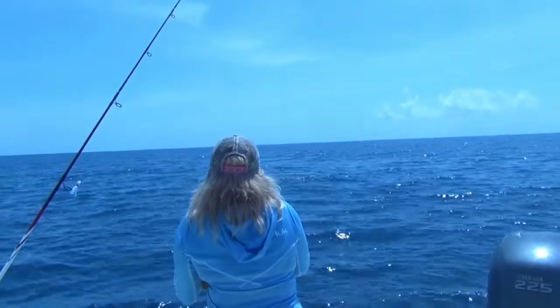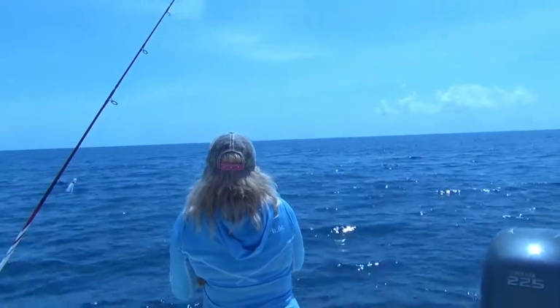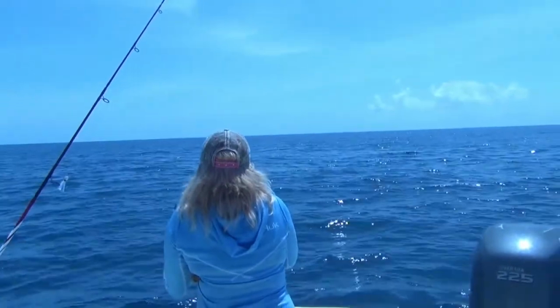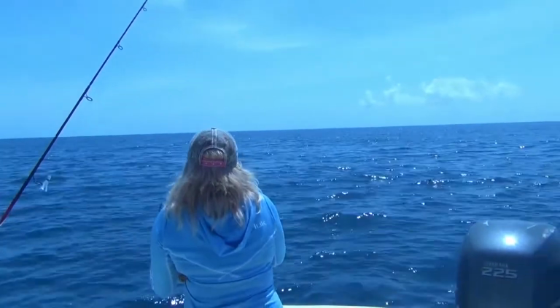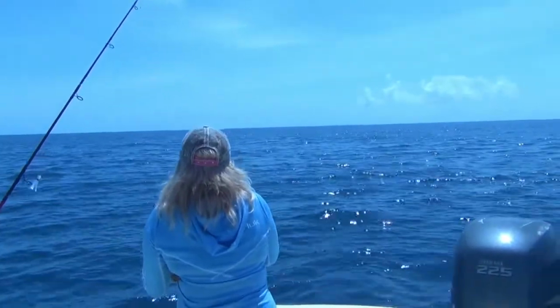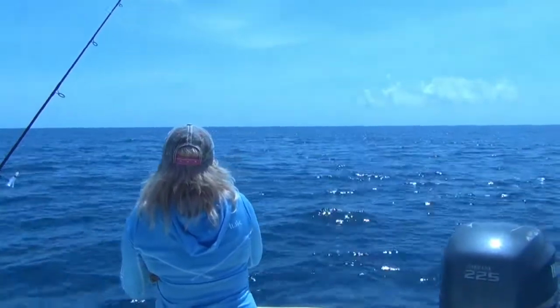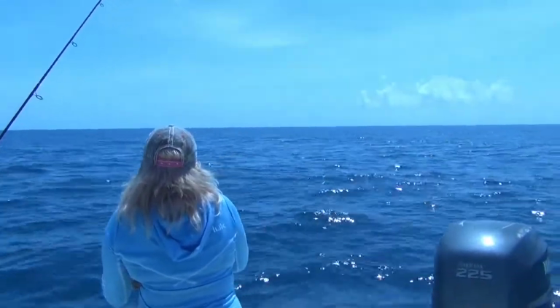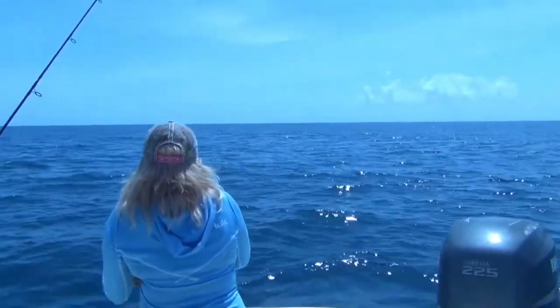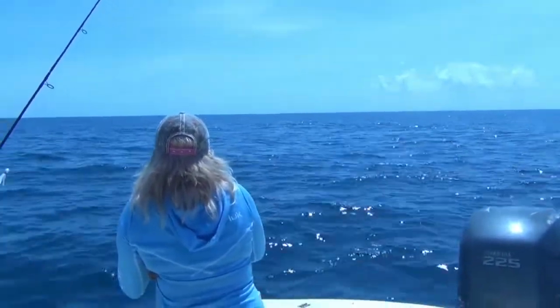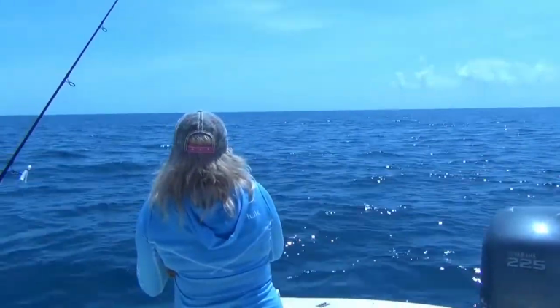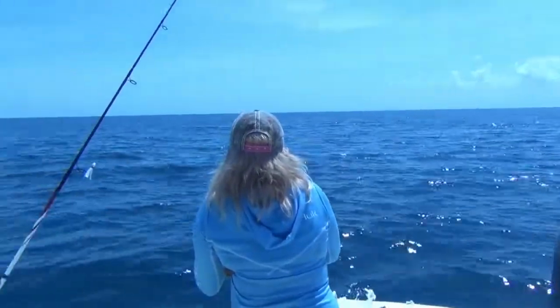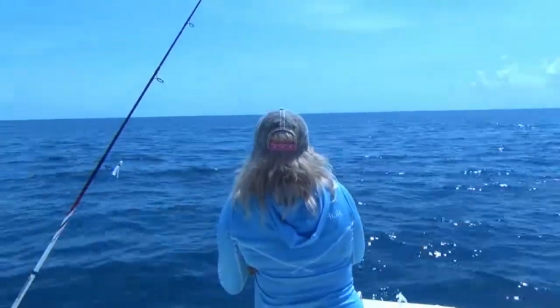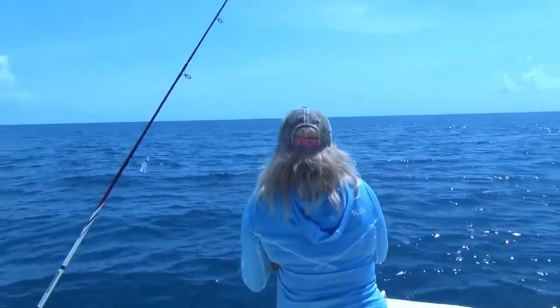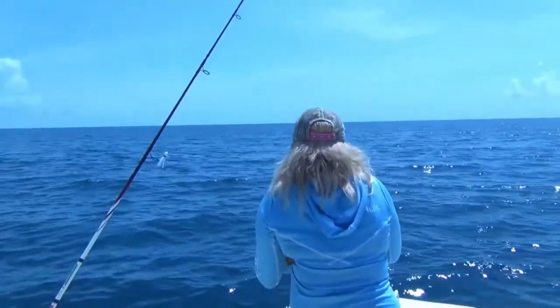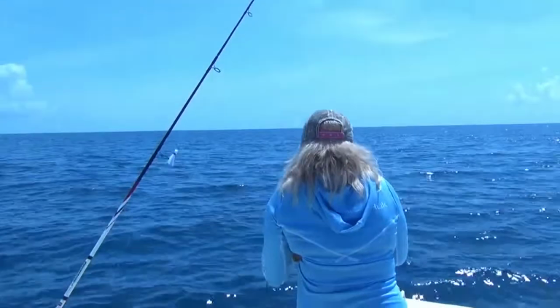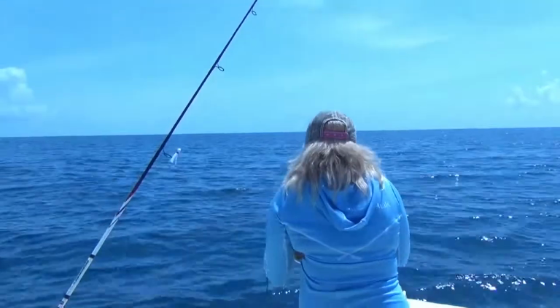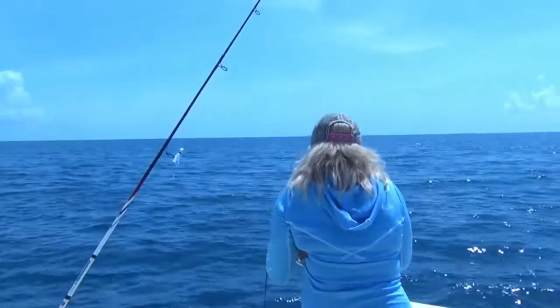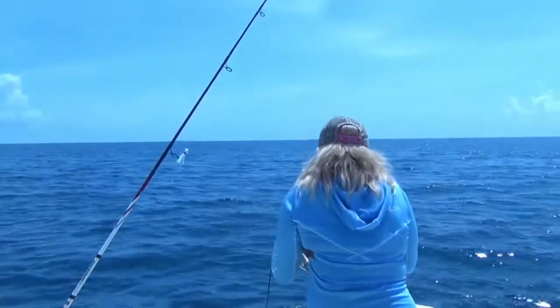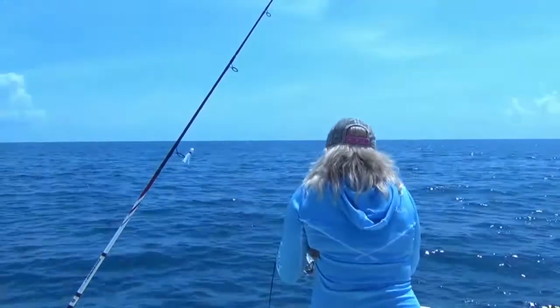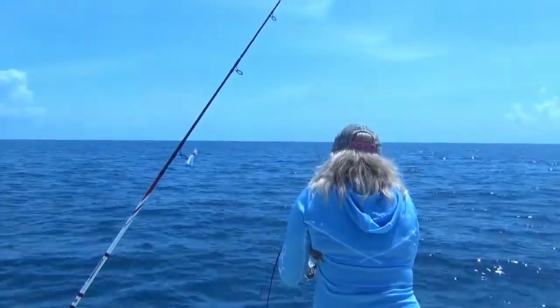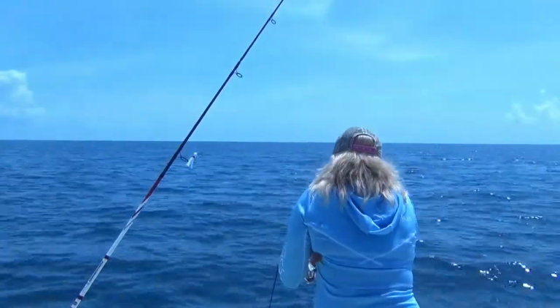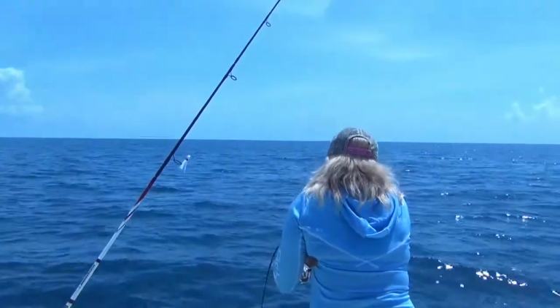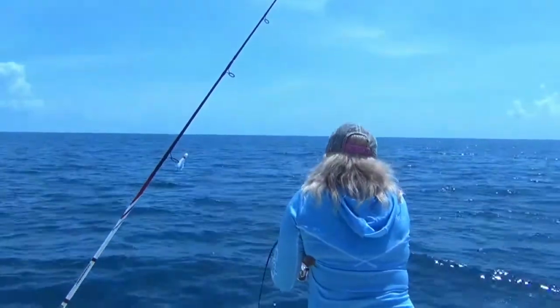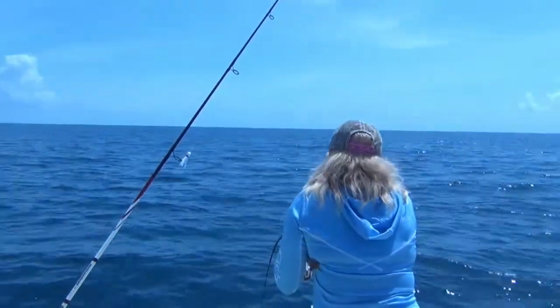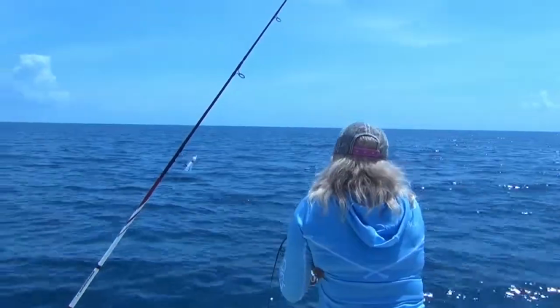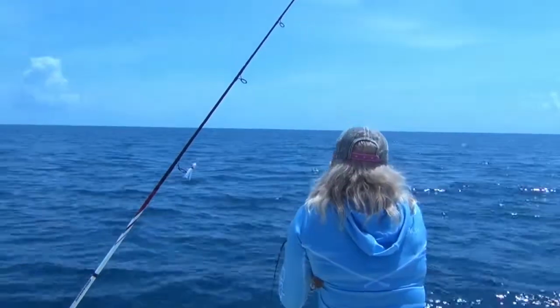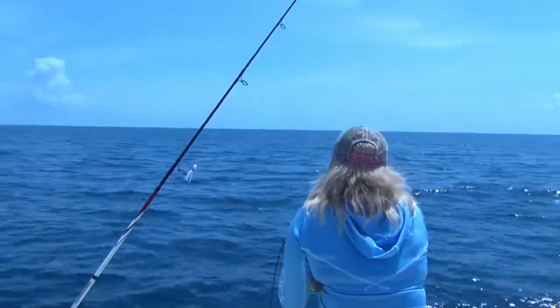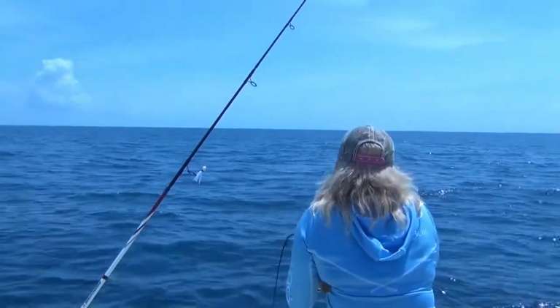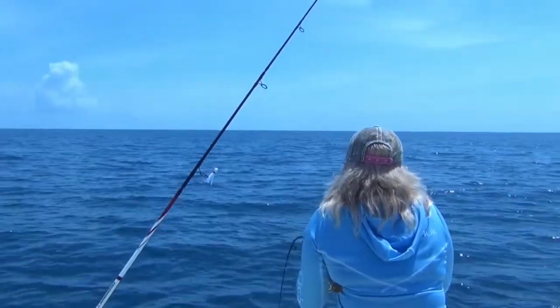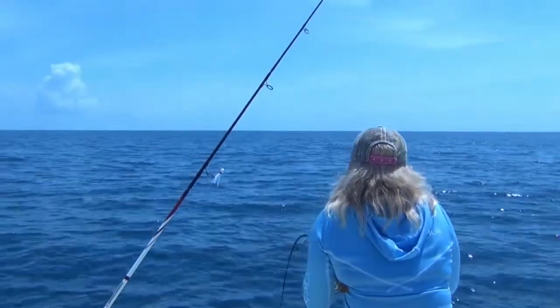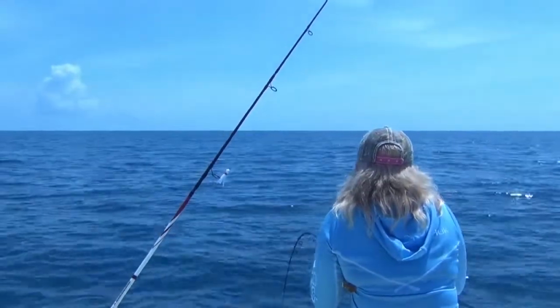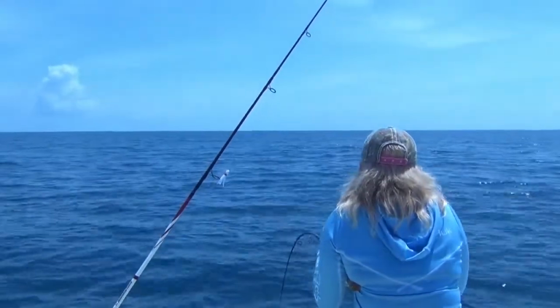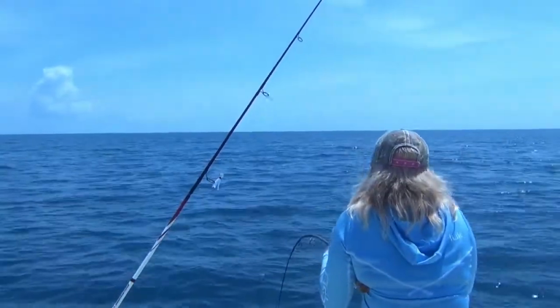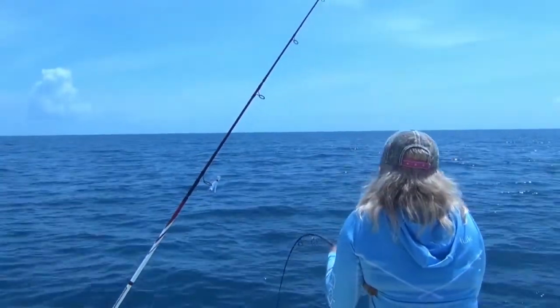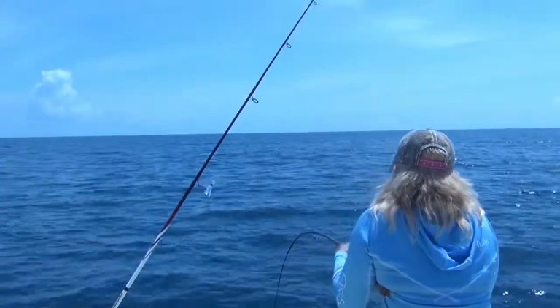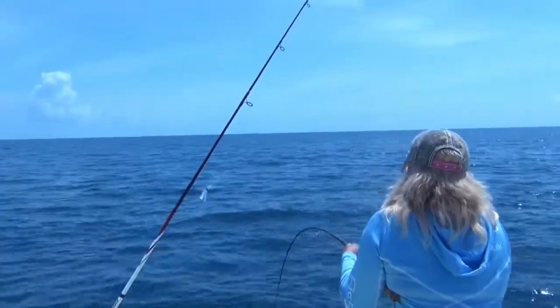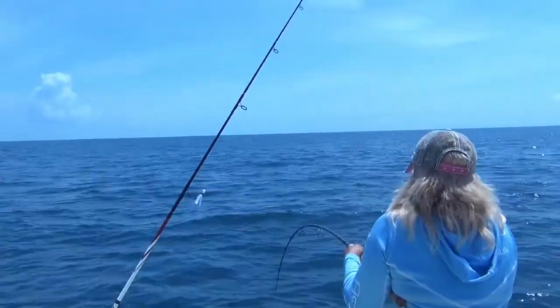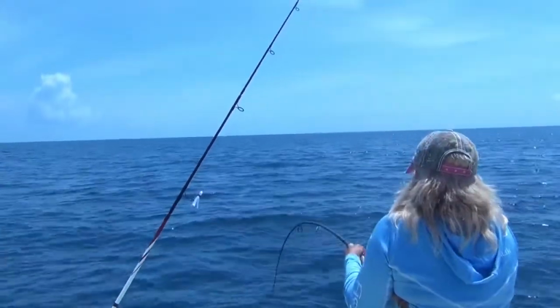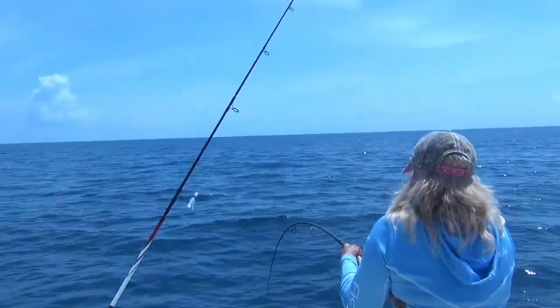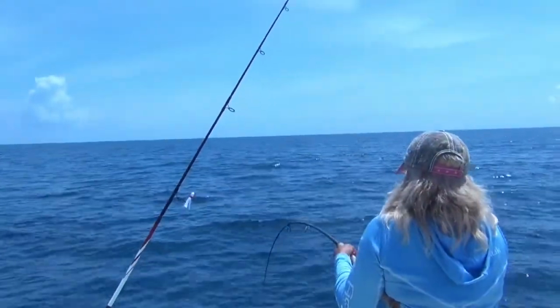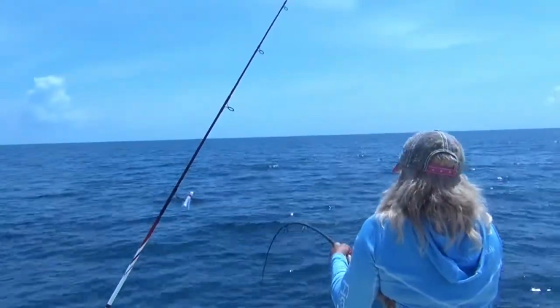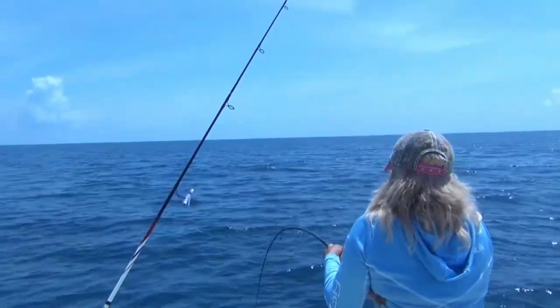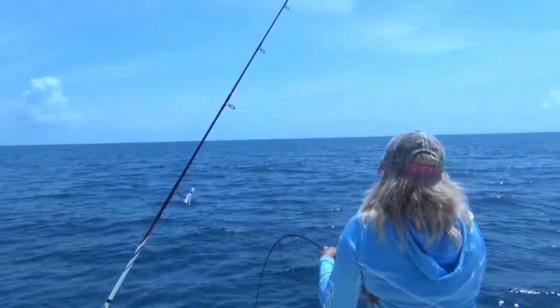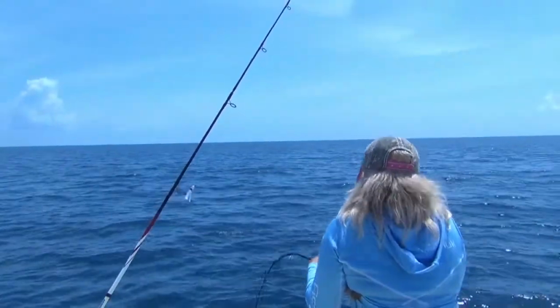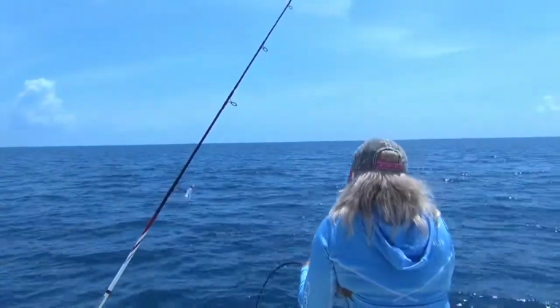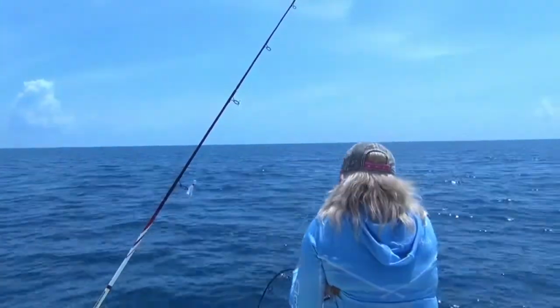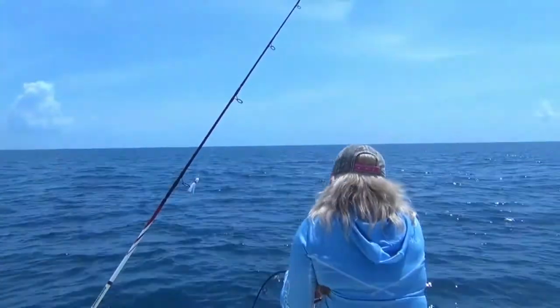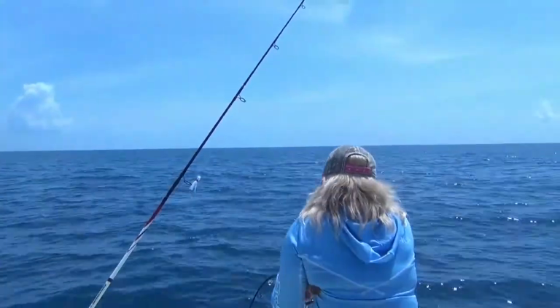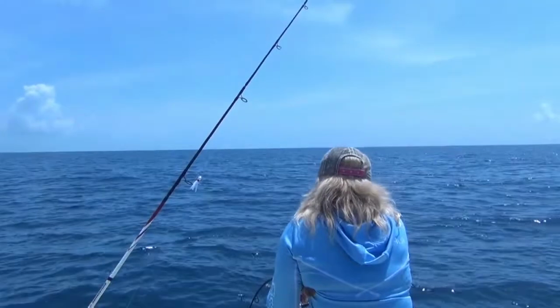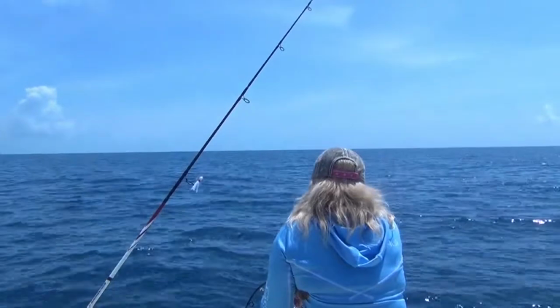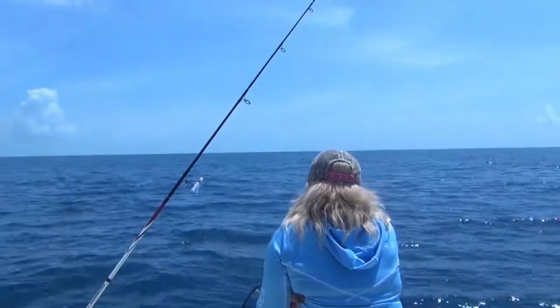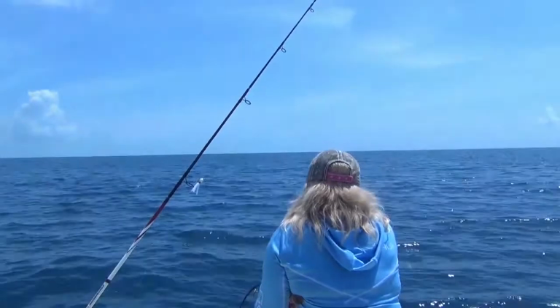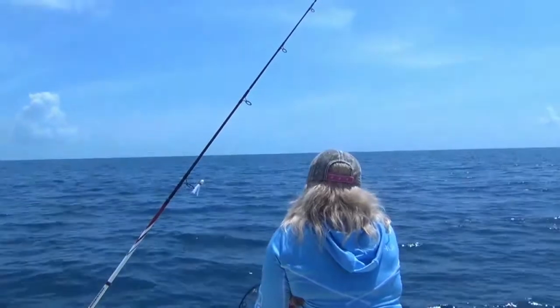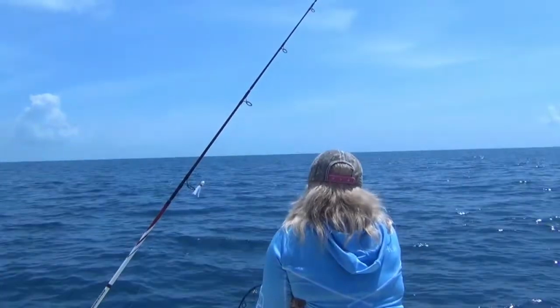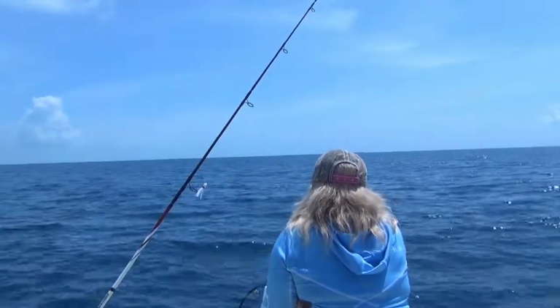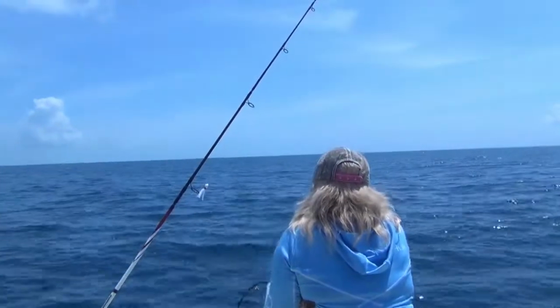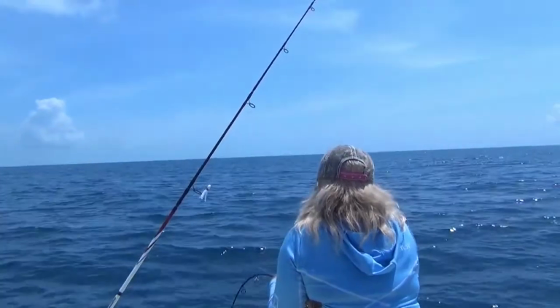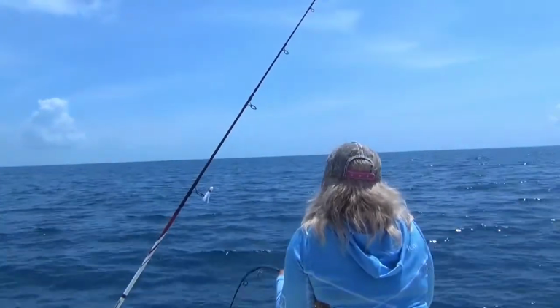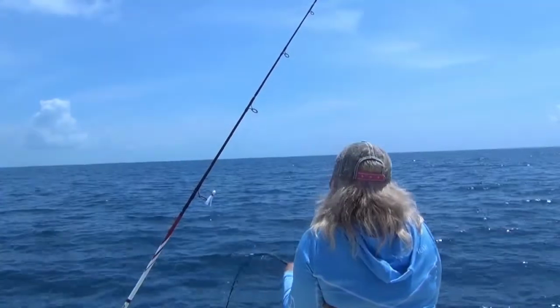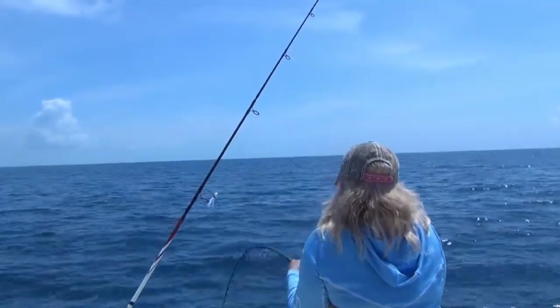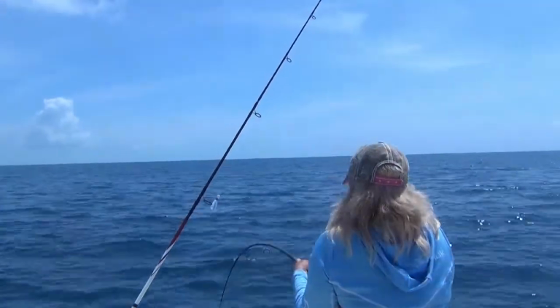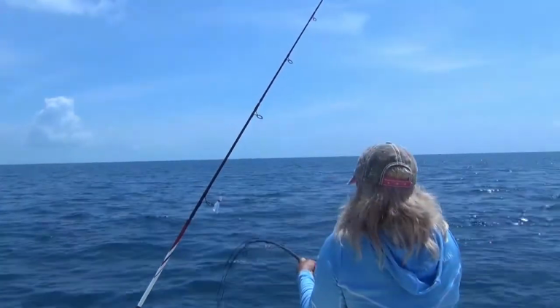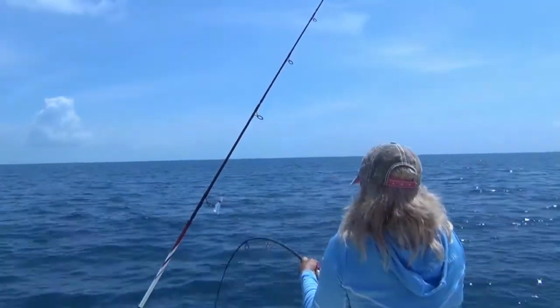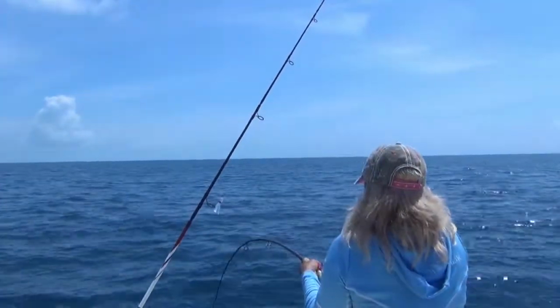Abril's on. Whoa, look at that go. Be careful your drag — just back it off if you need to. Back your drag off. Yep.